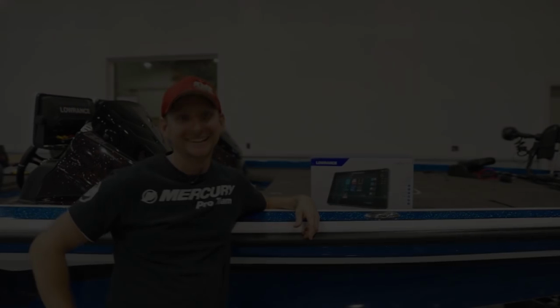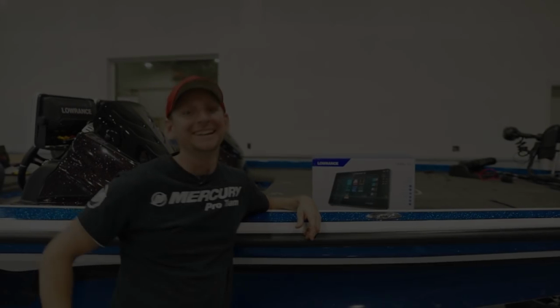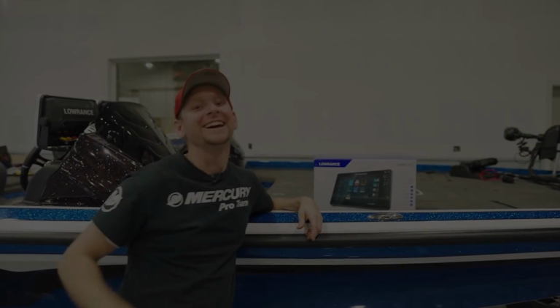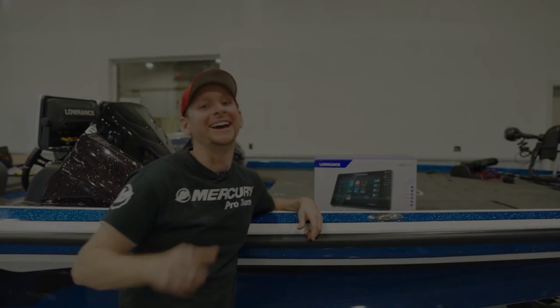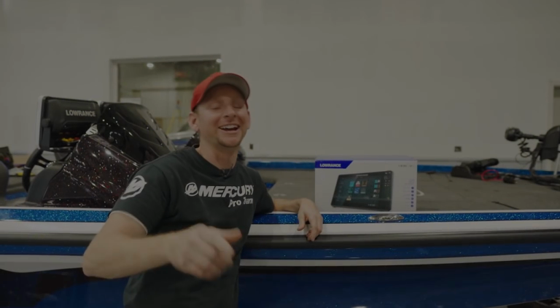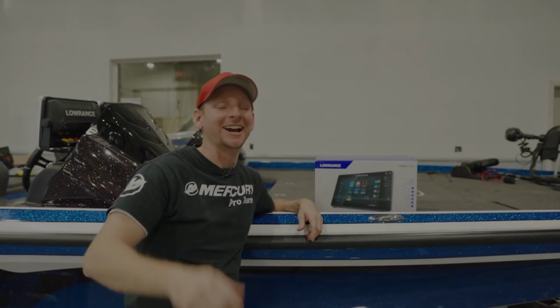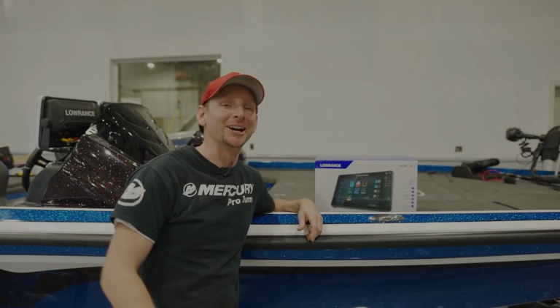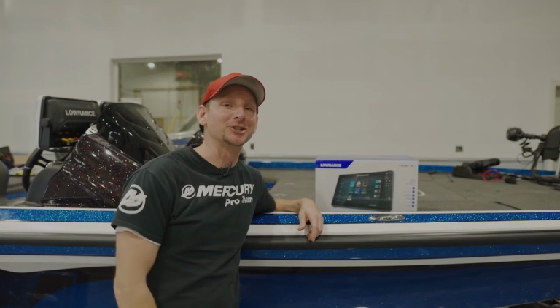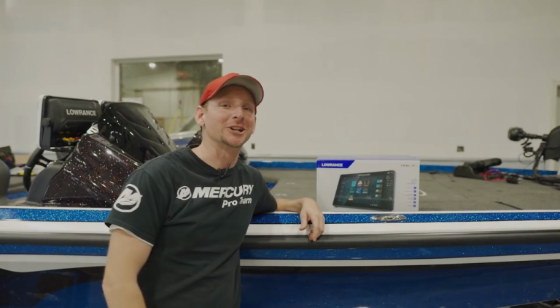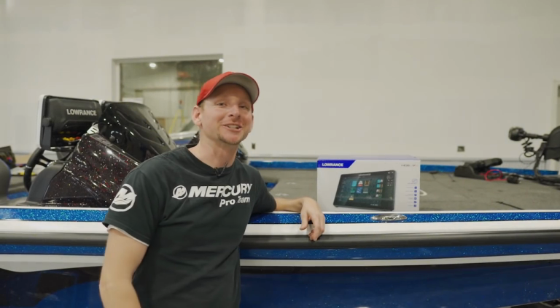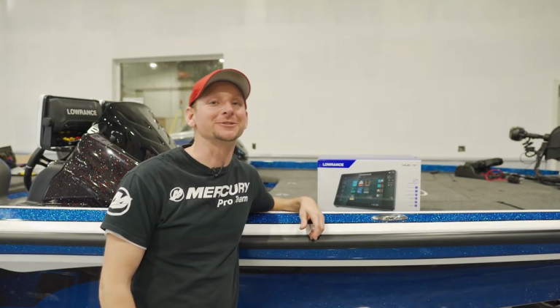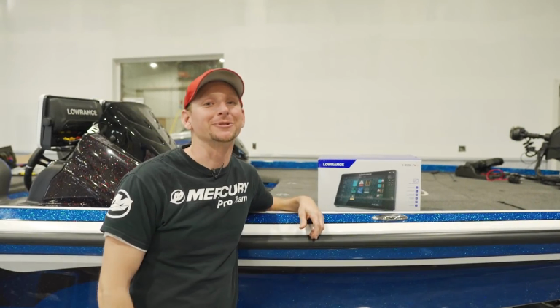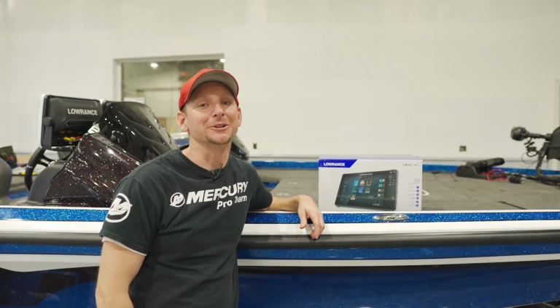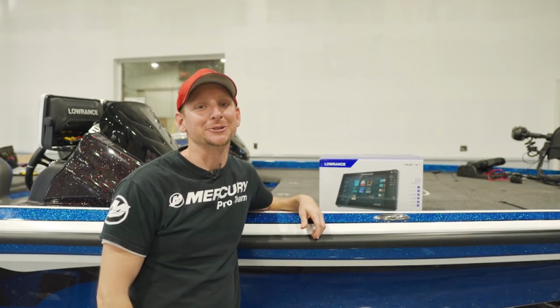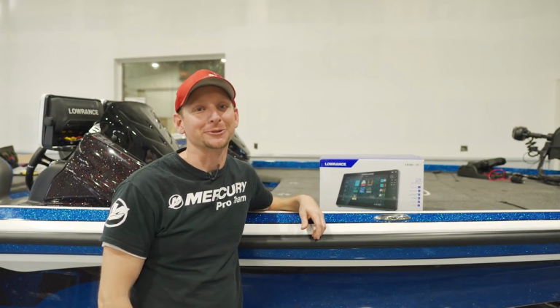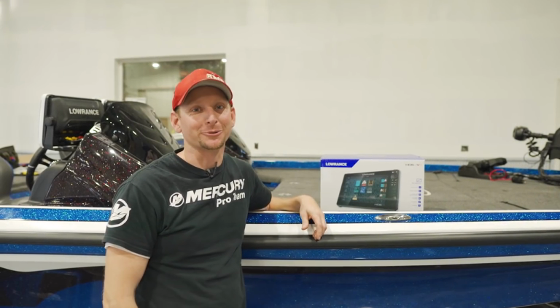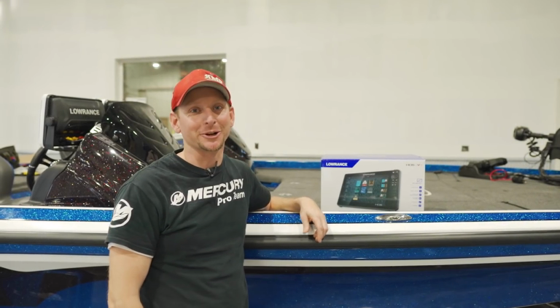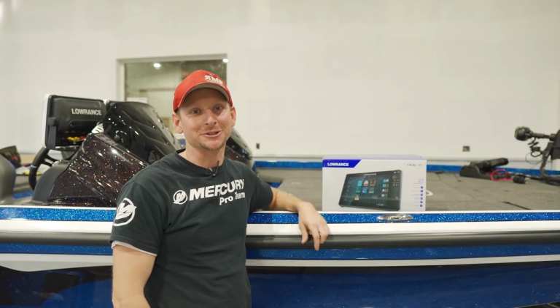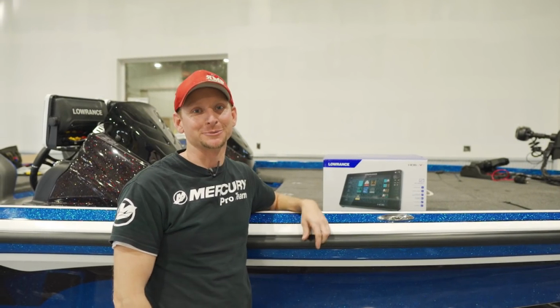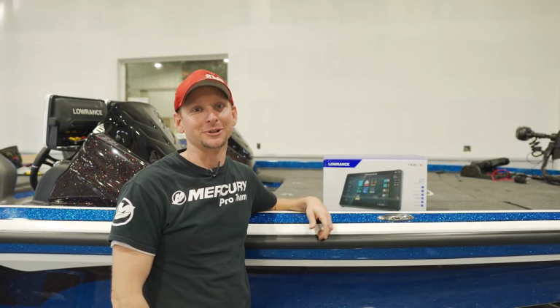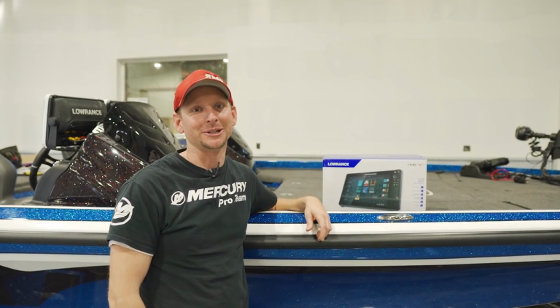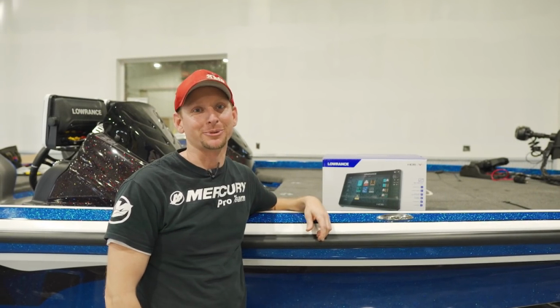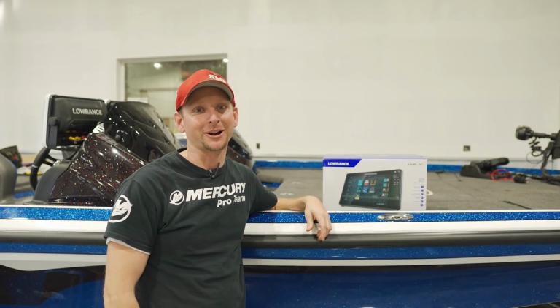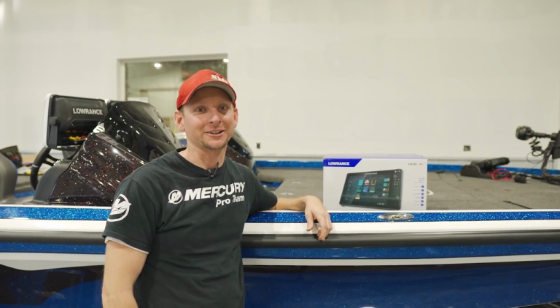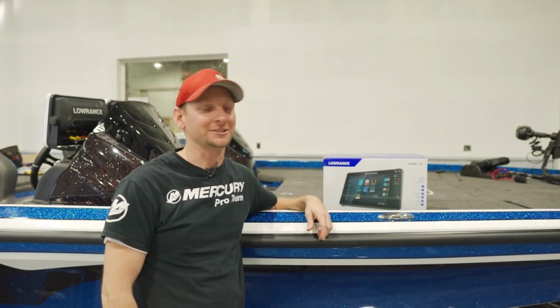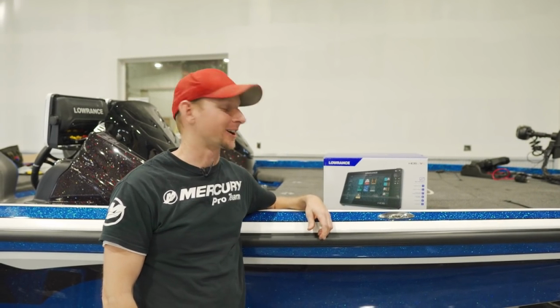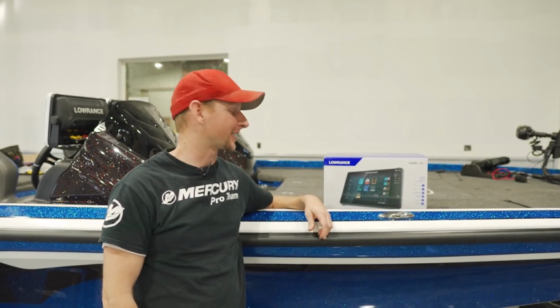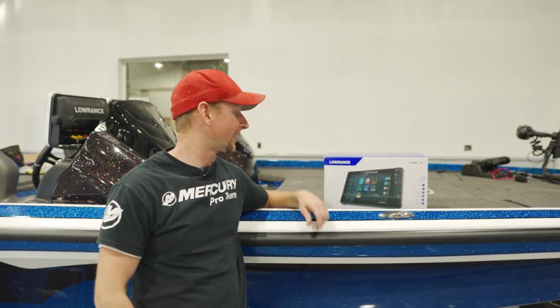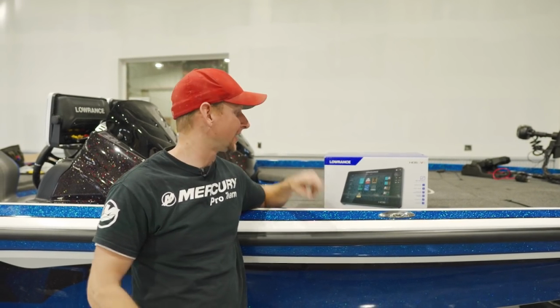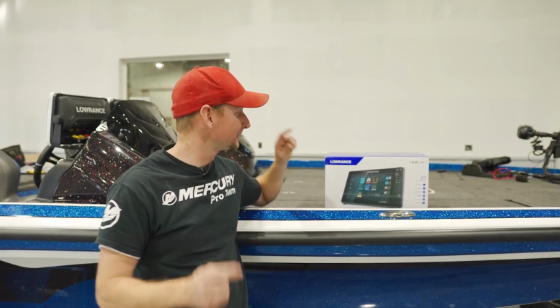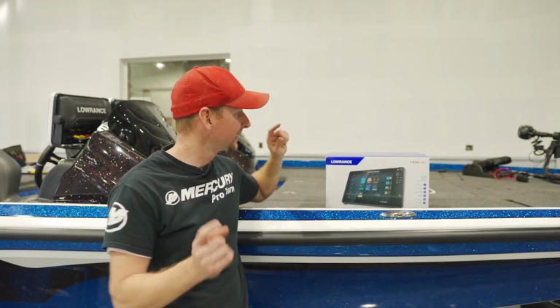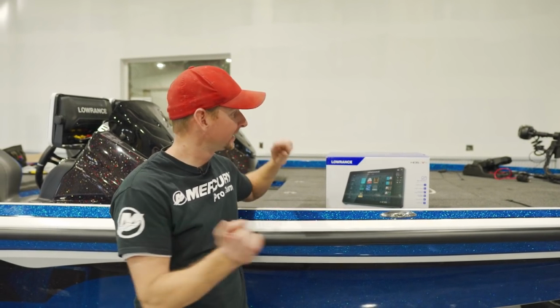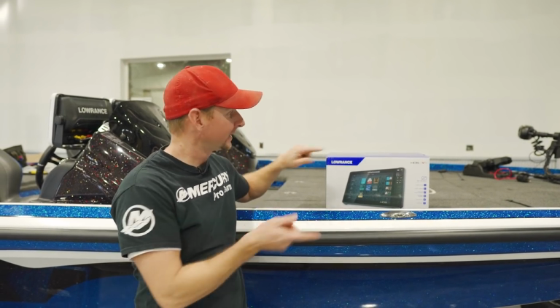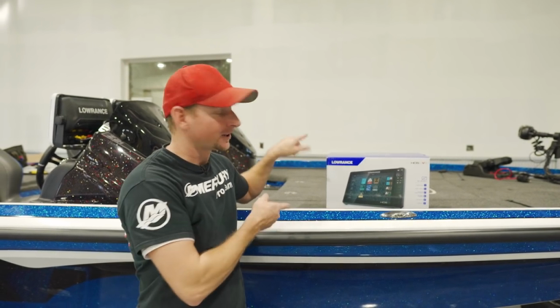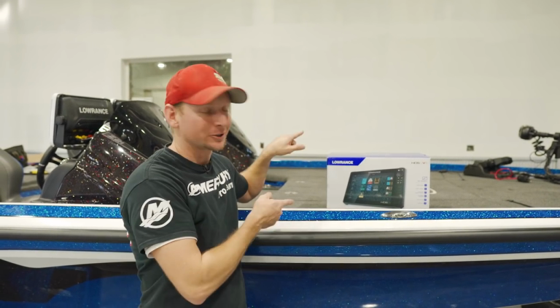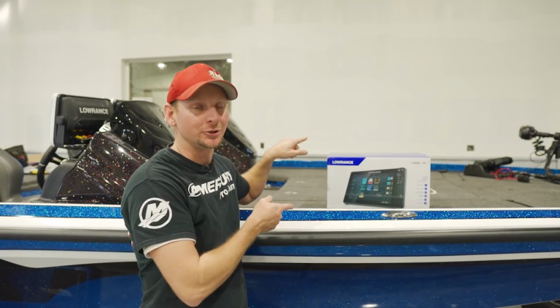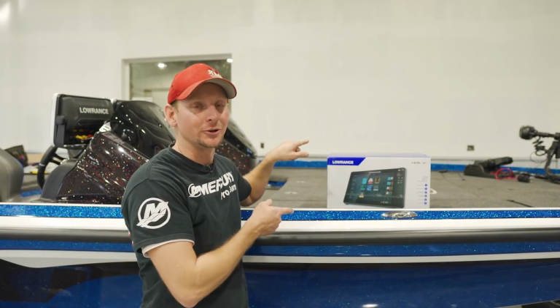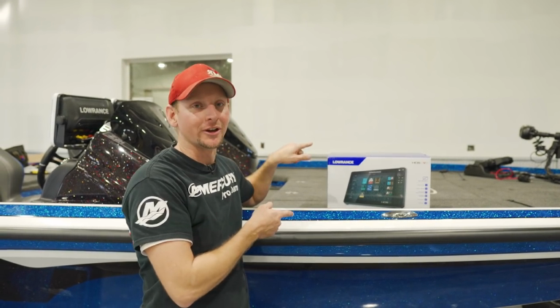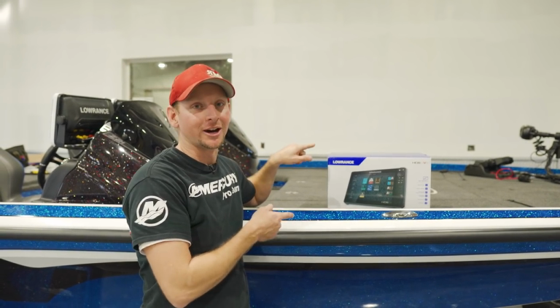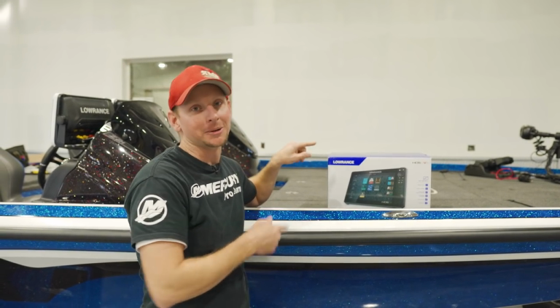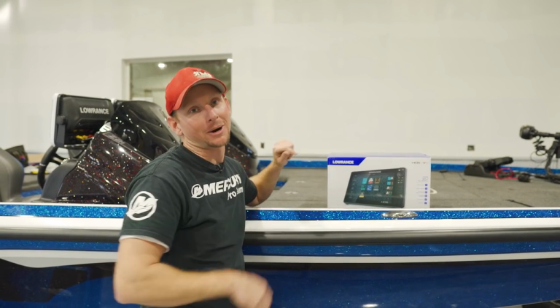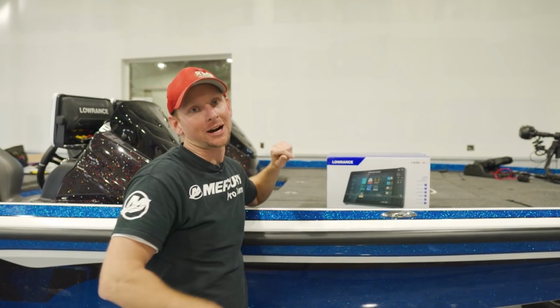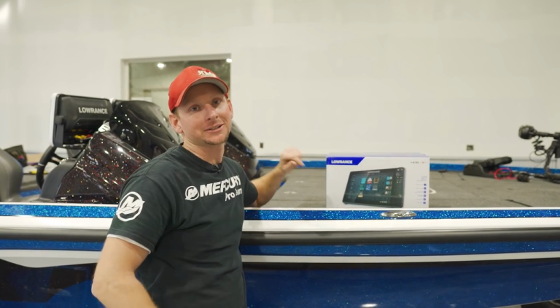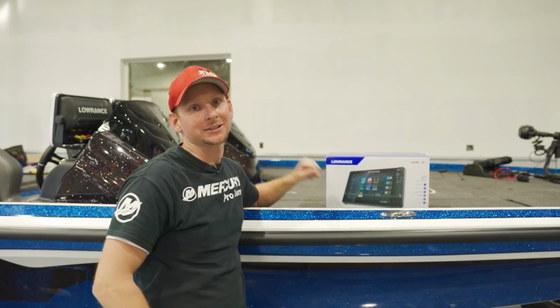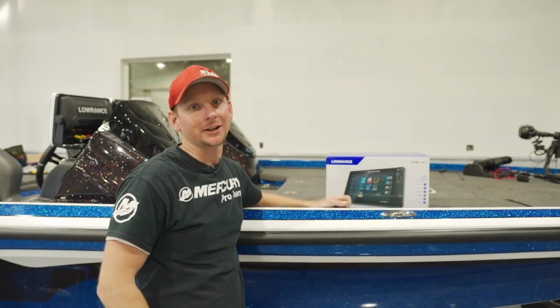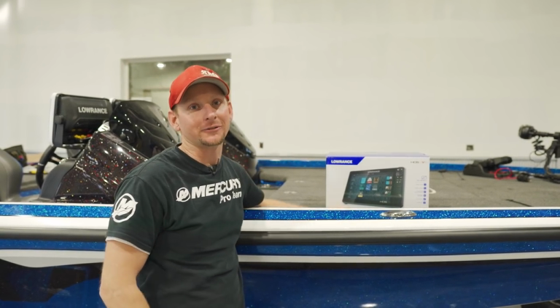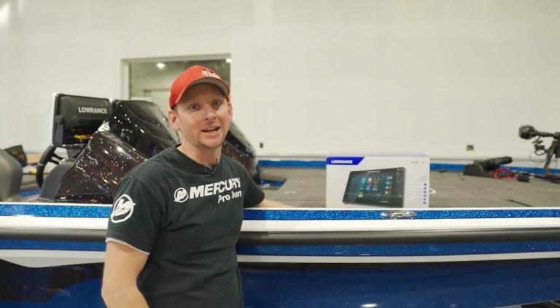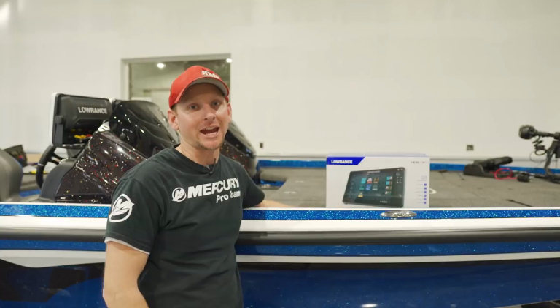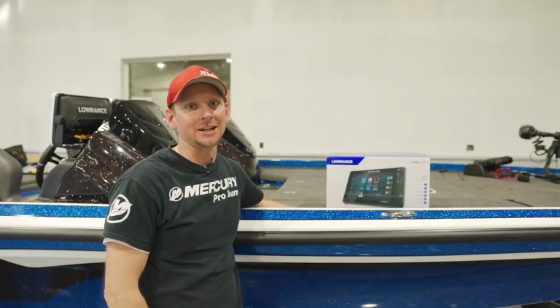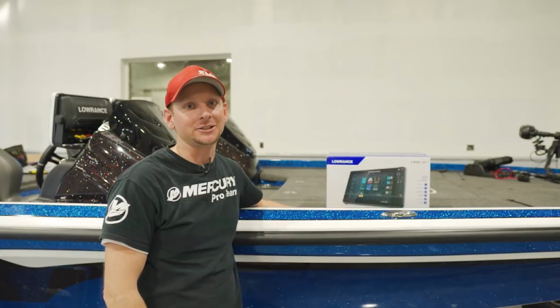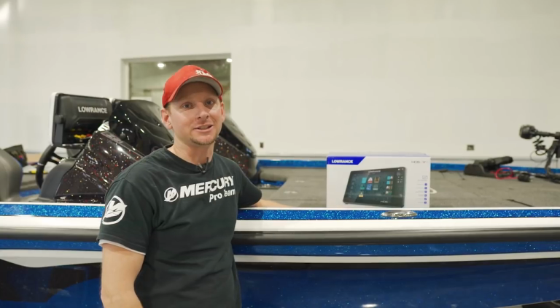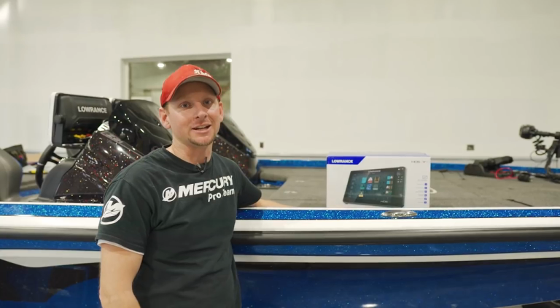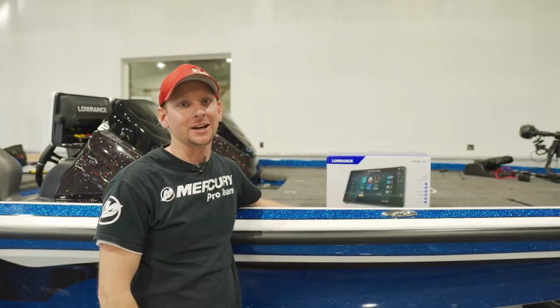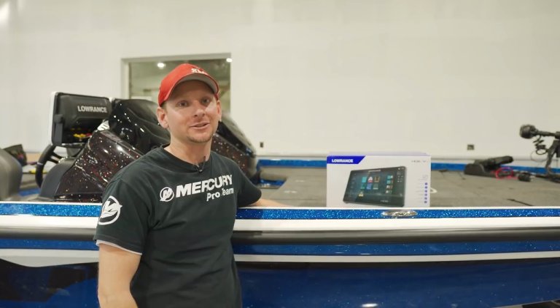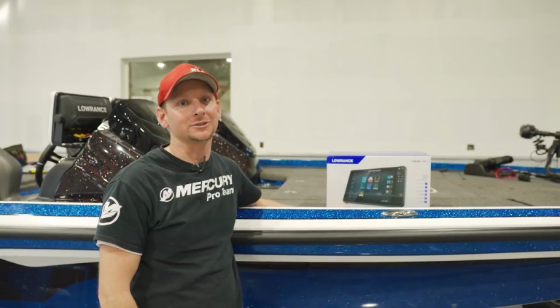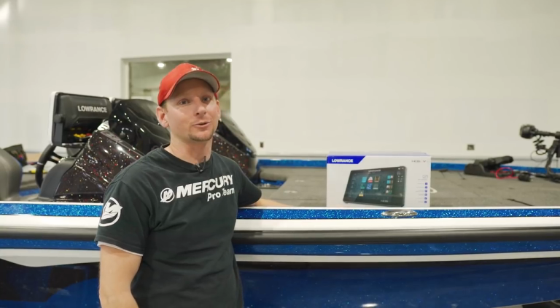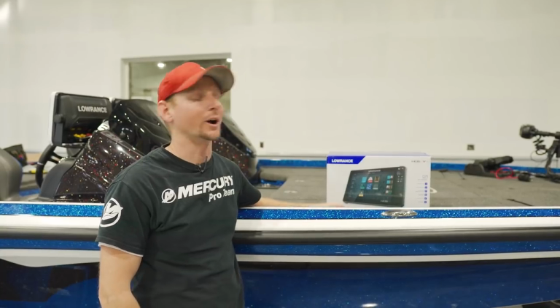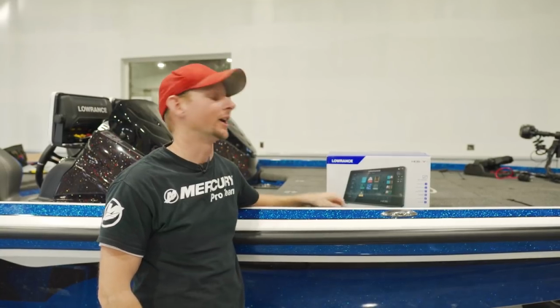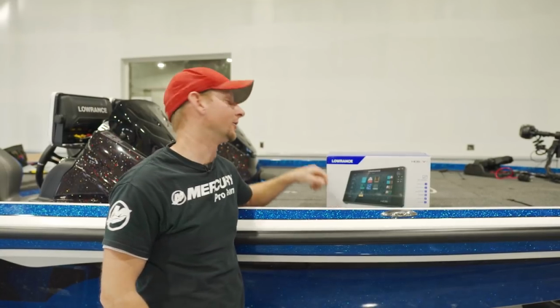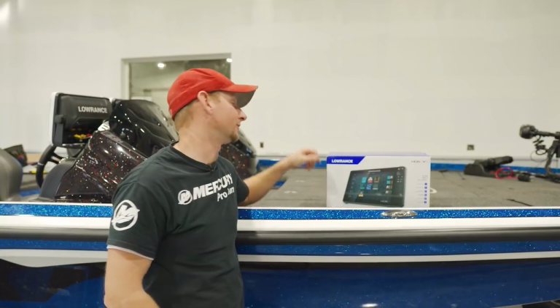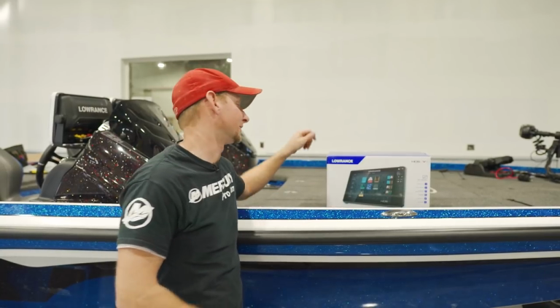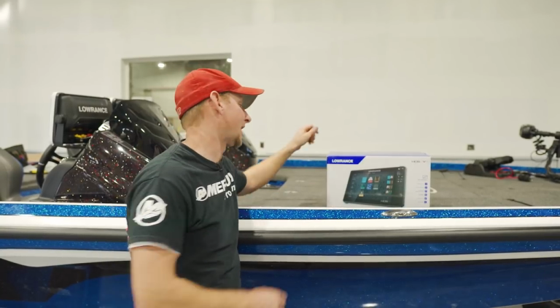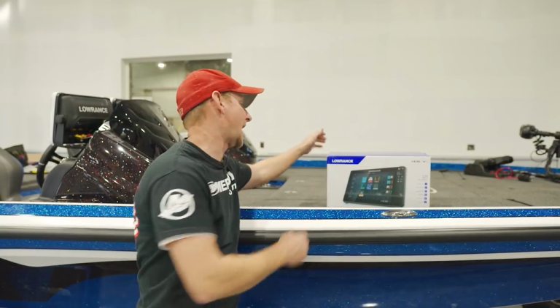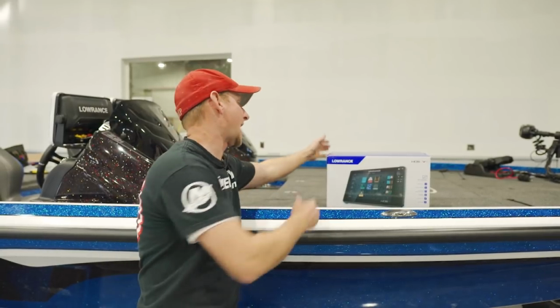Hey guys, Justin Russell with RussellMarineProducts.com doing the unboxing of the HDS-12 Live.